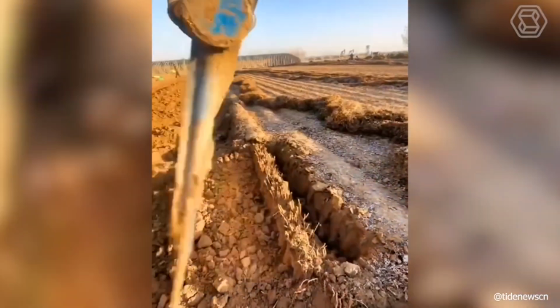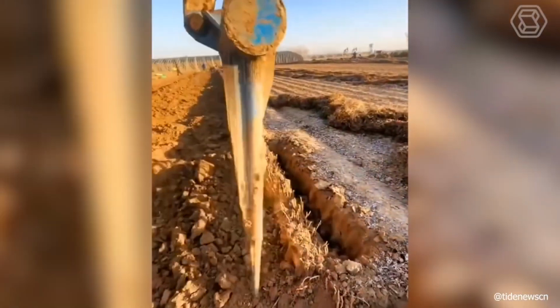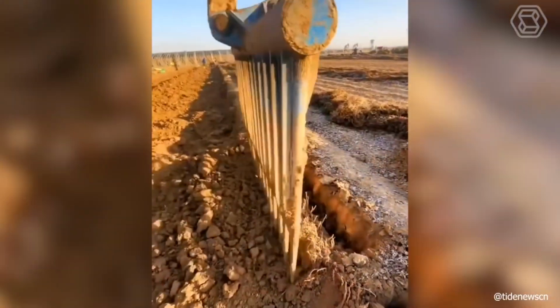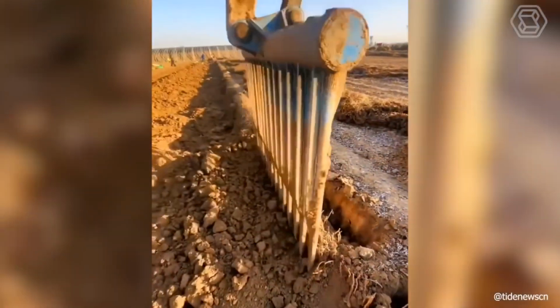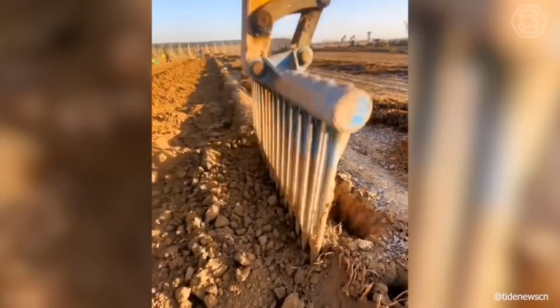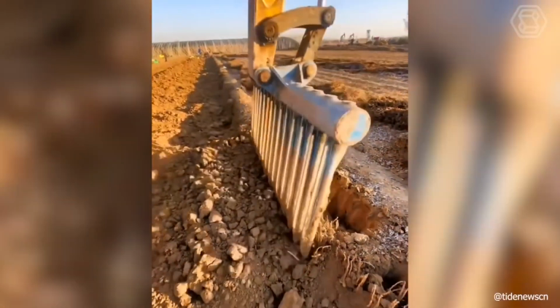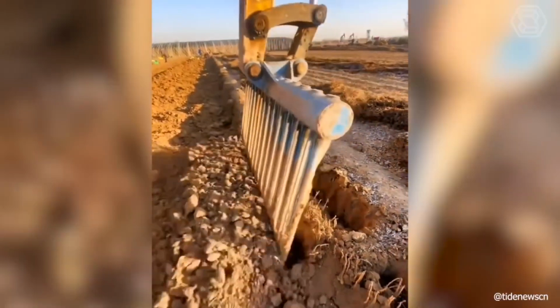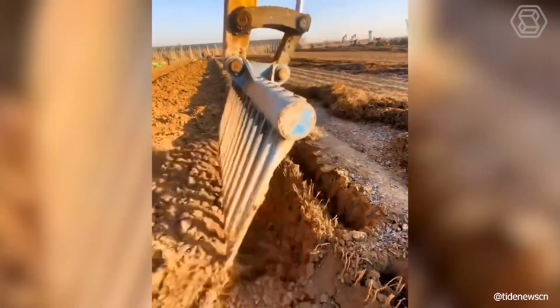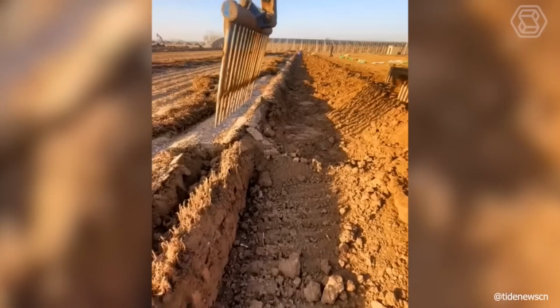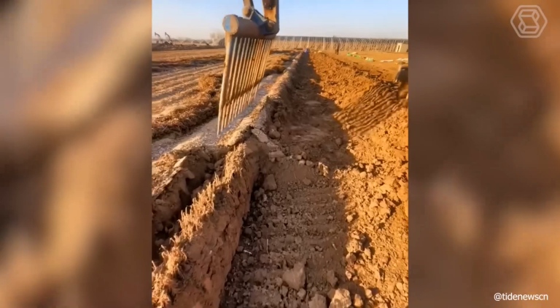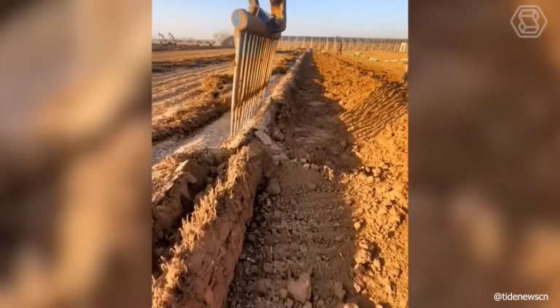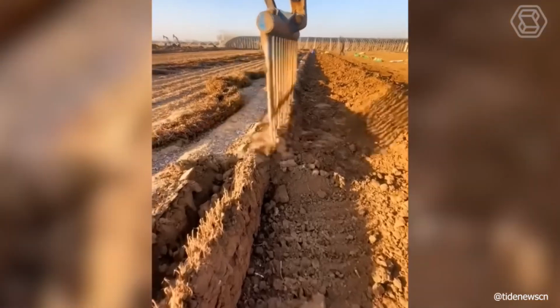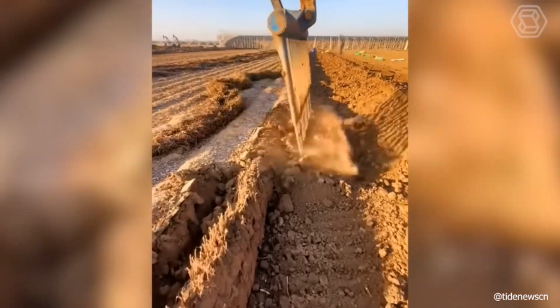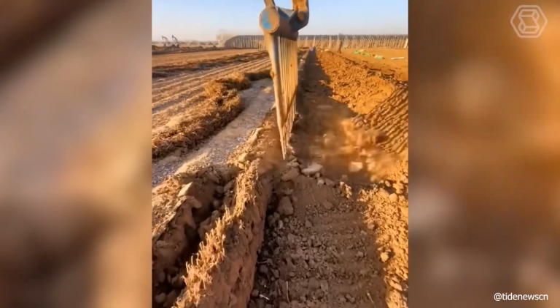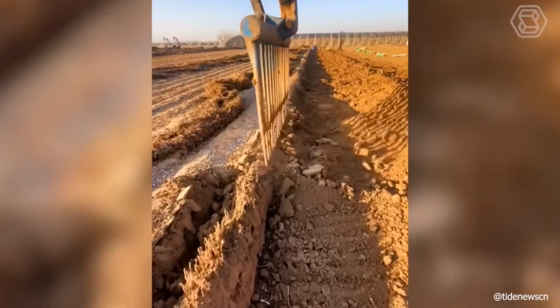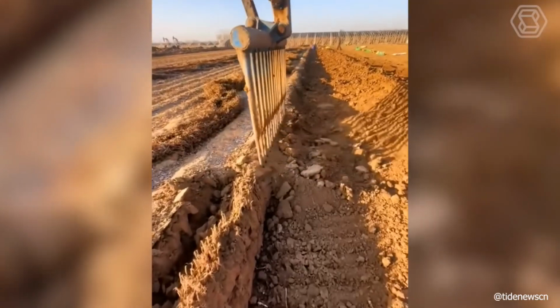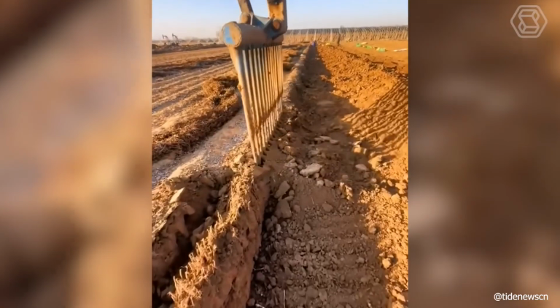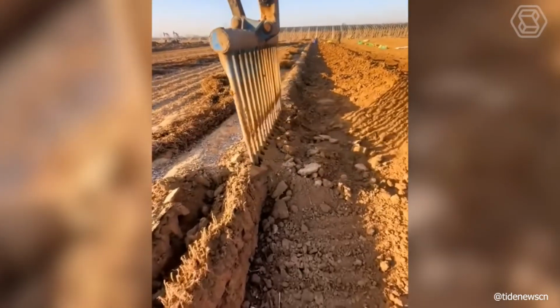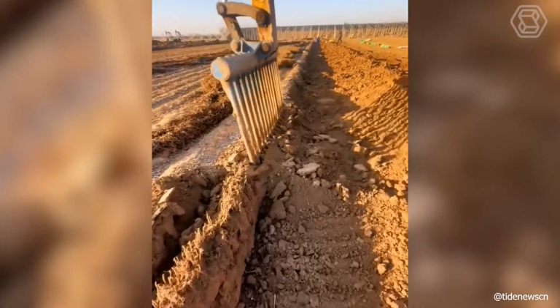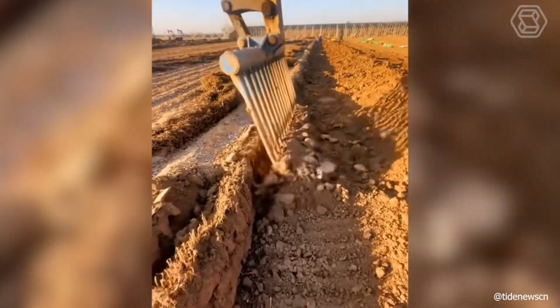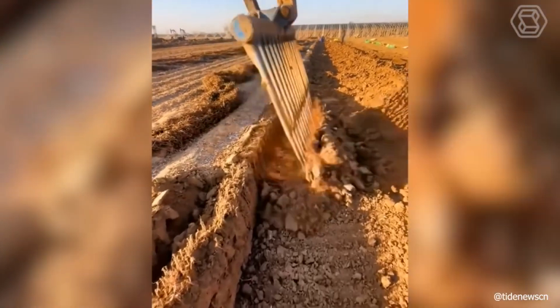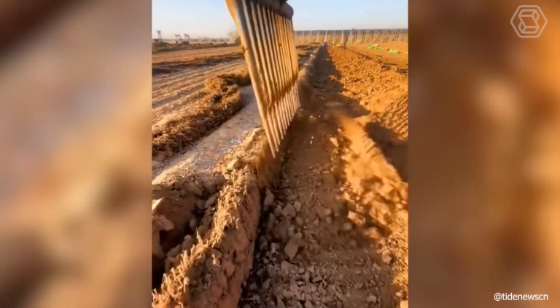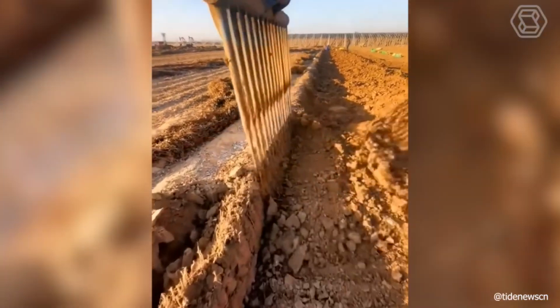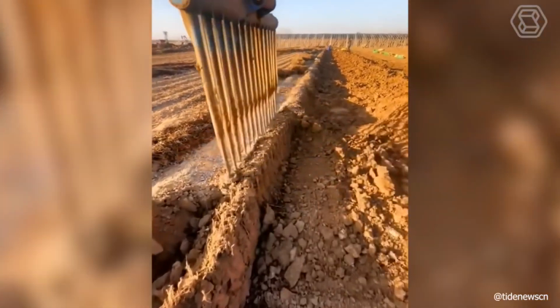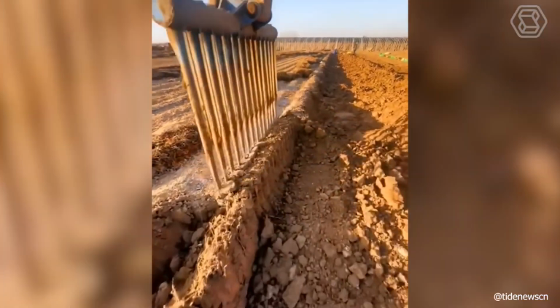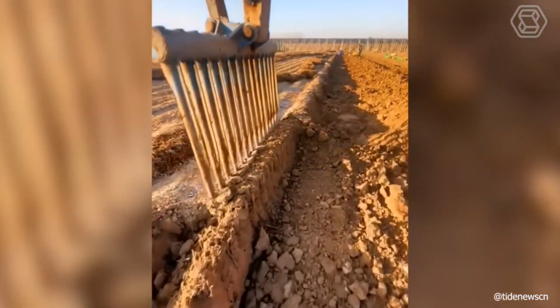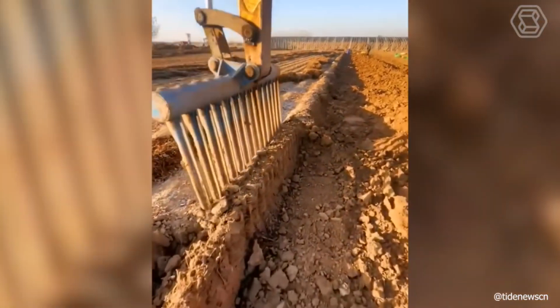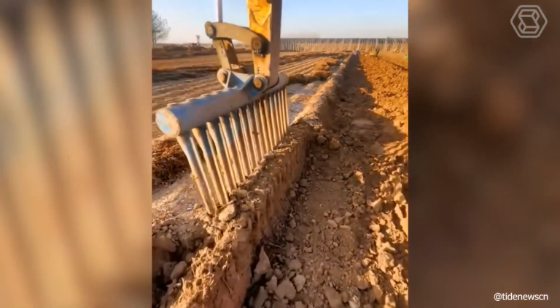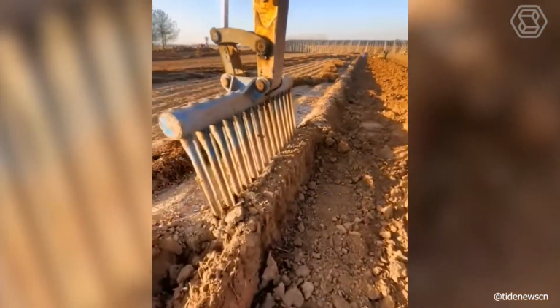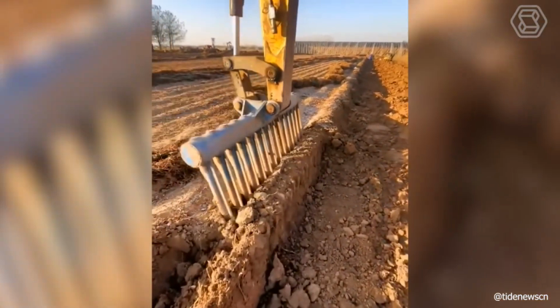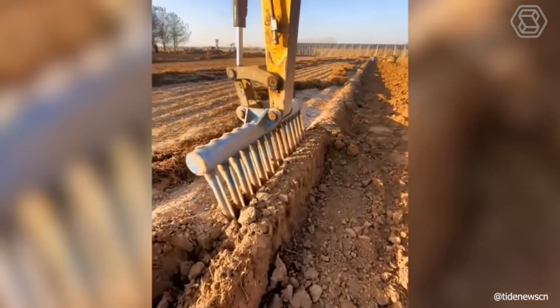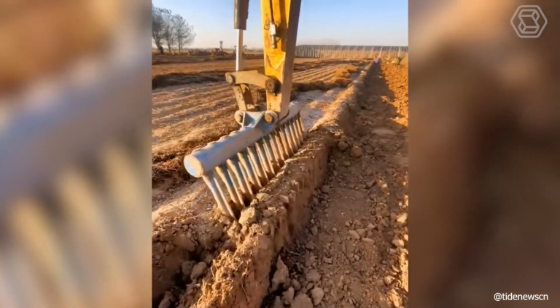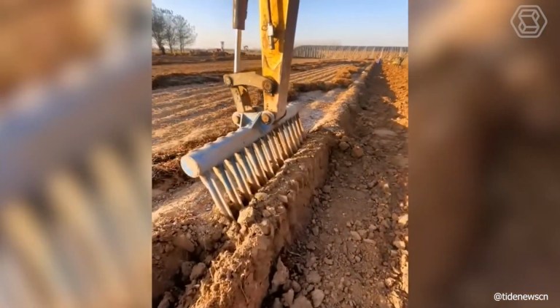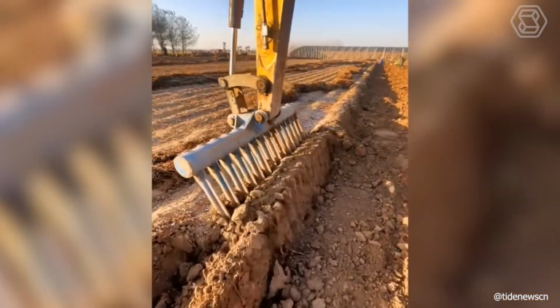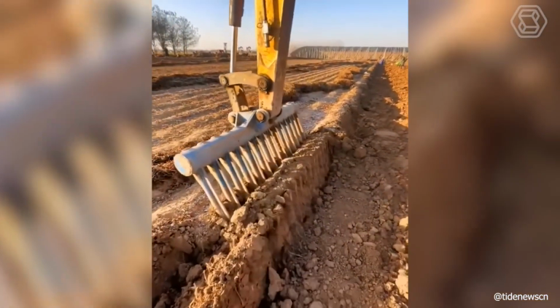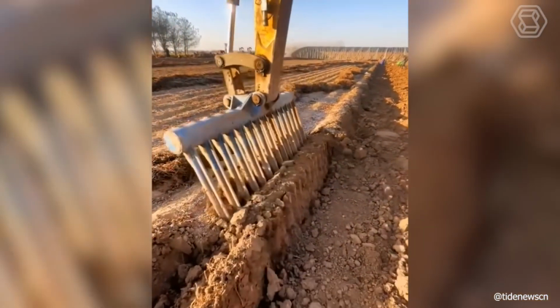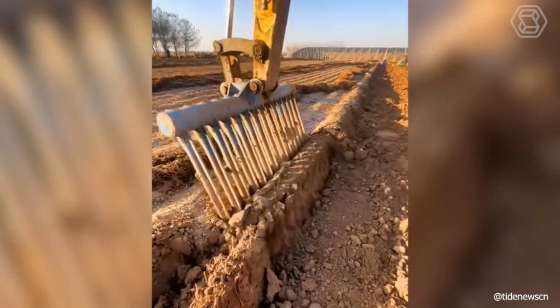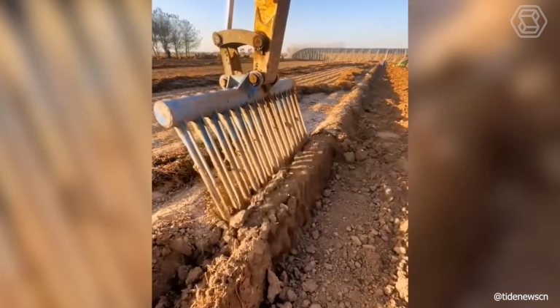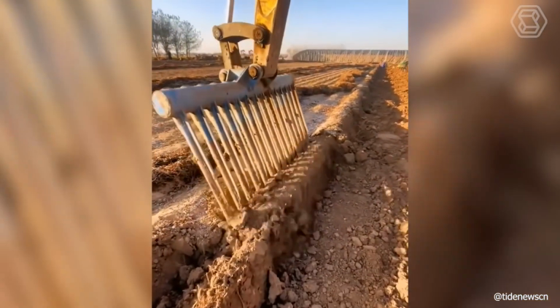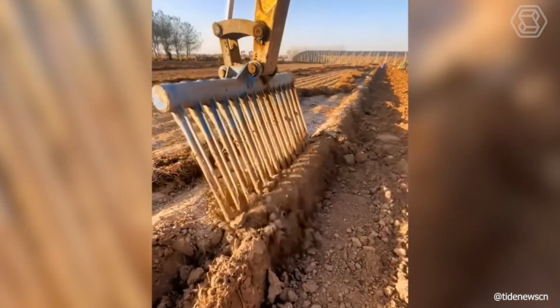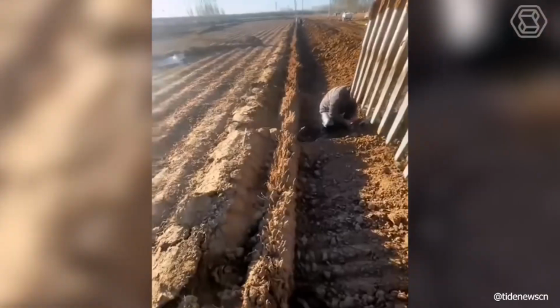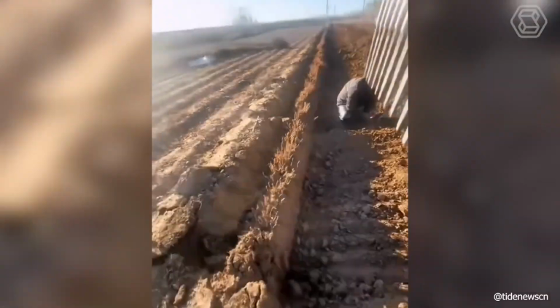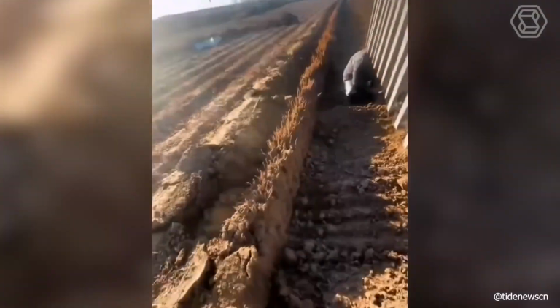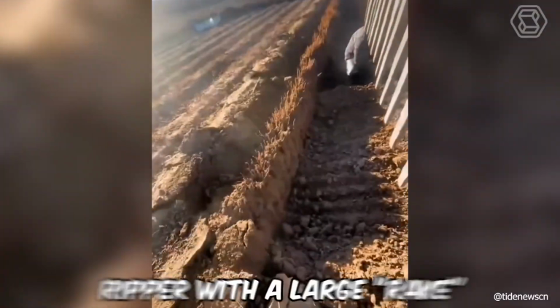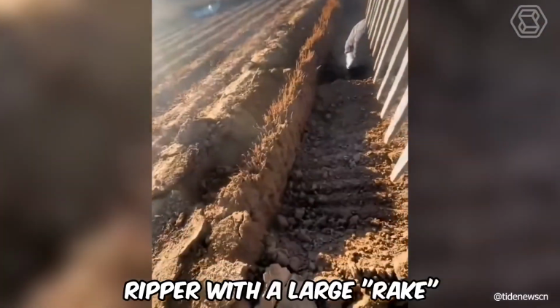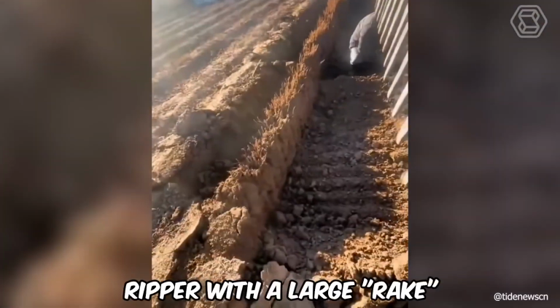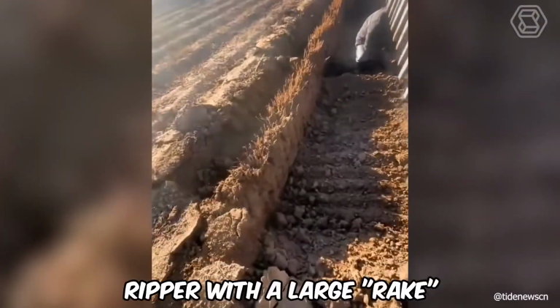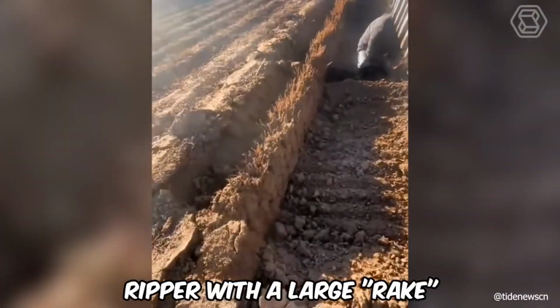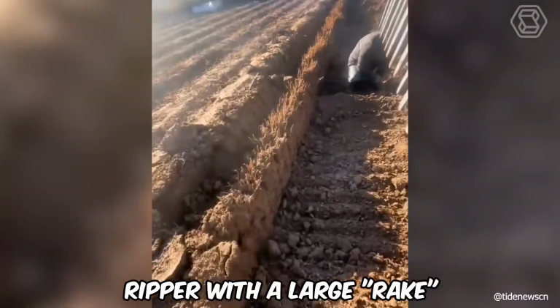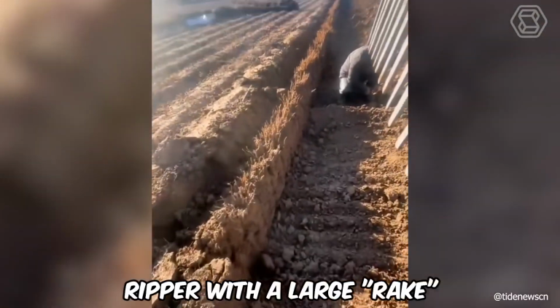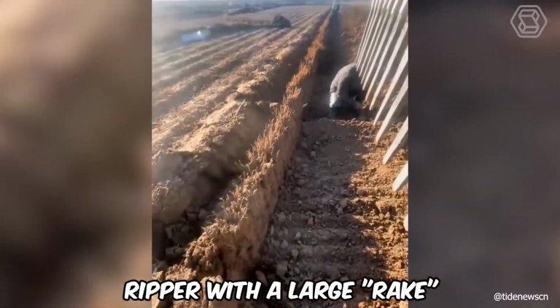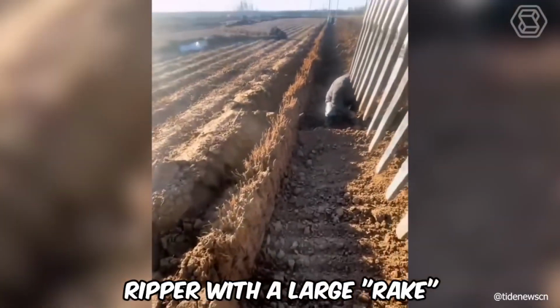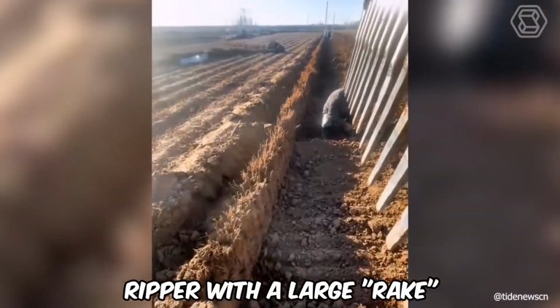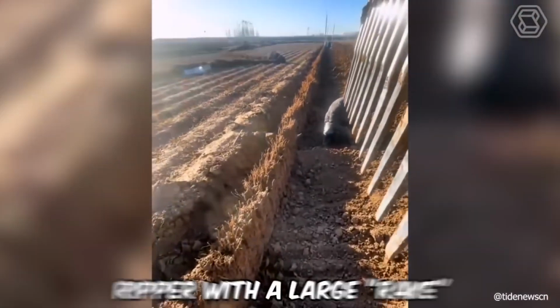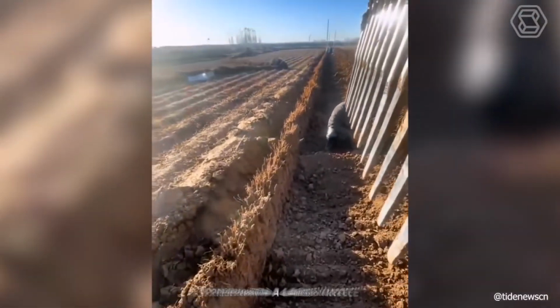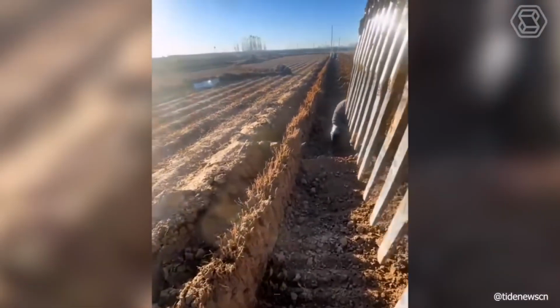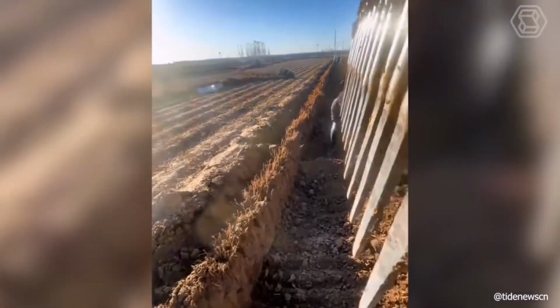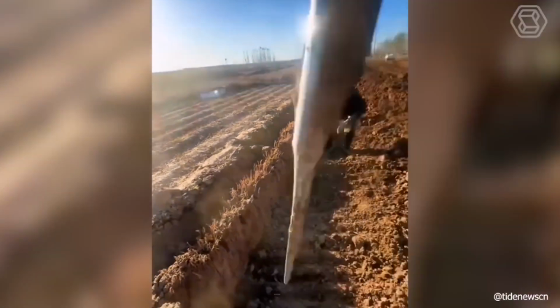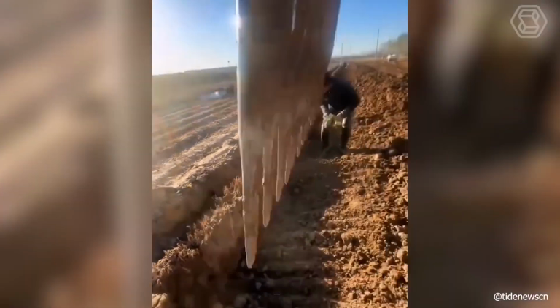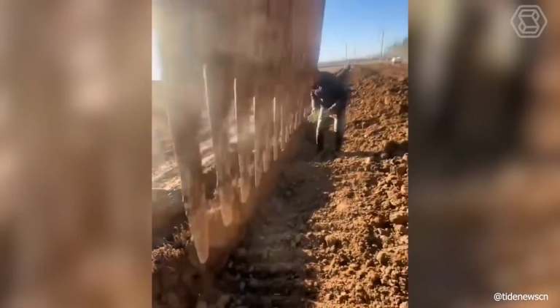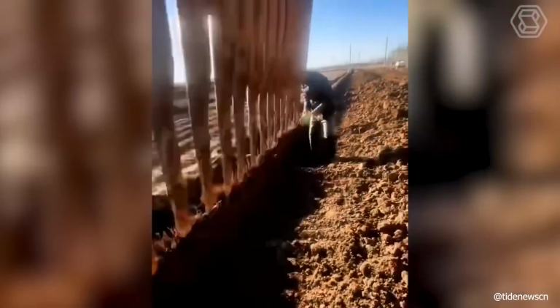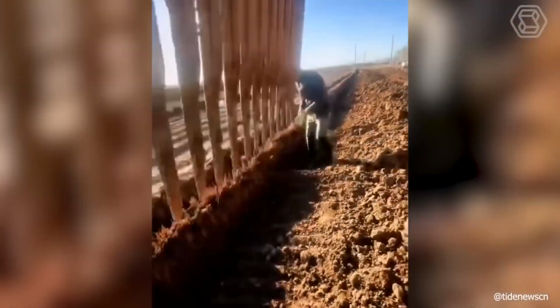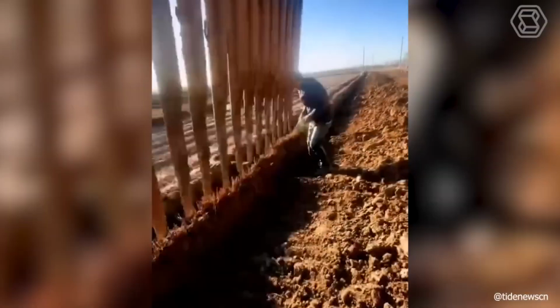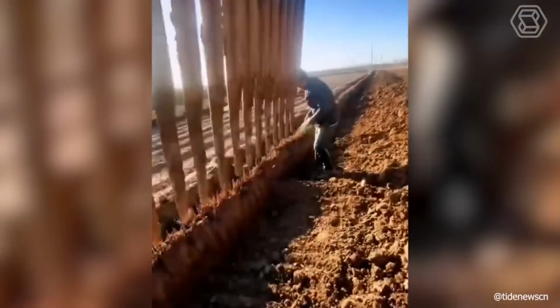It's not always easy to dig in the ground trying to find the ripe harvest, but if you have such a ripper with a large rake, it's a done deal.